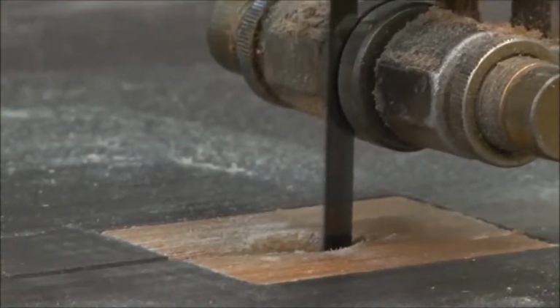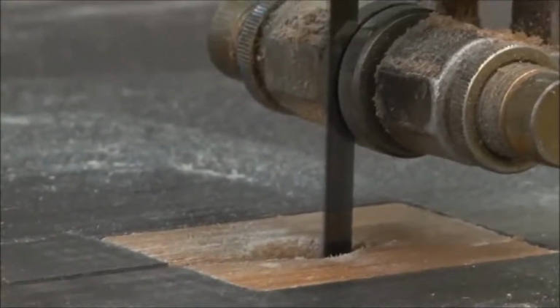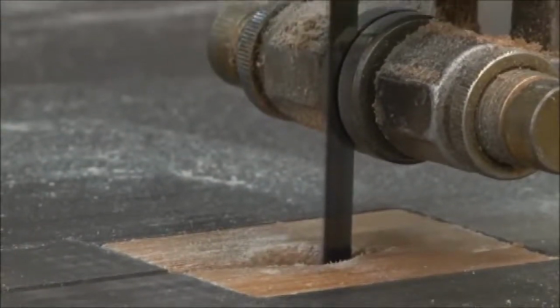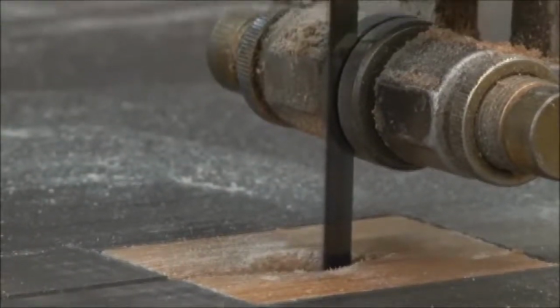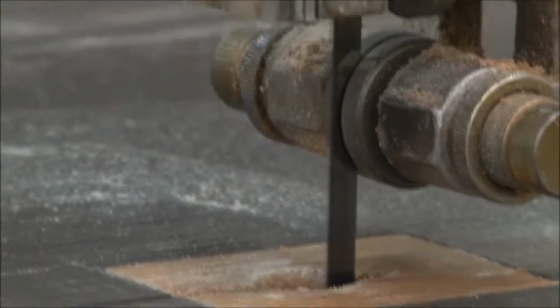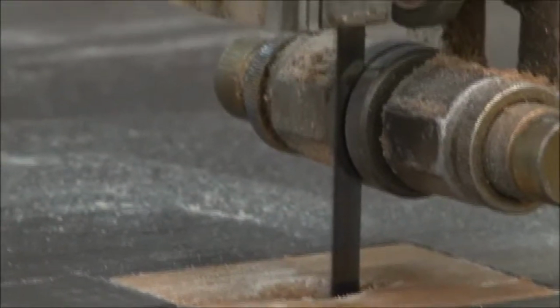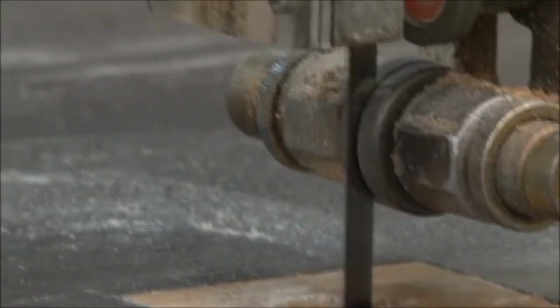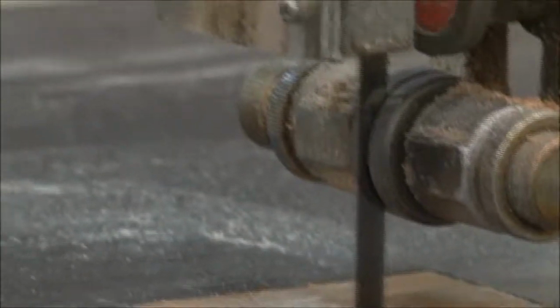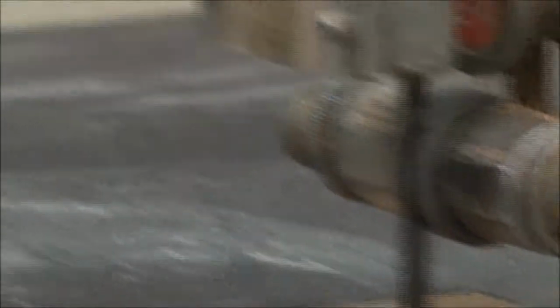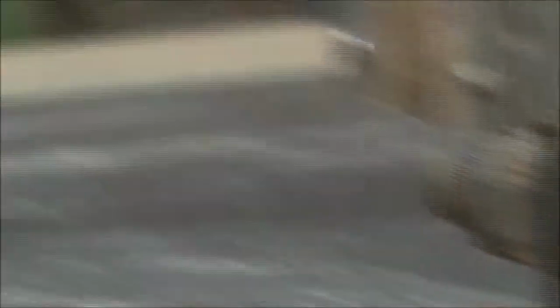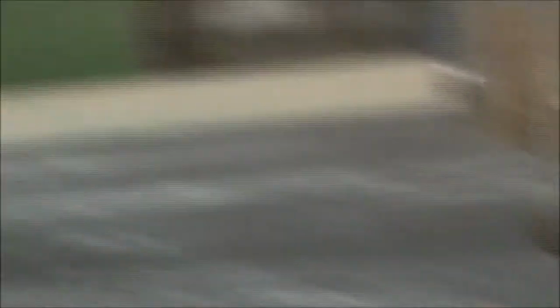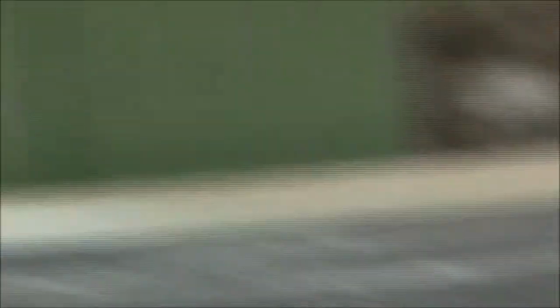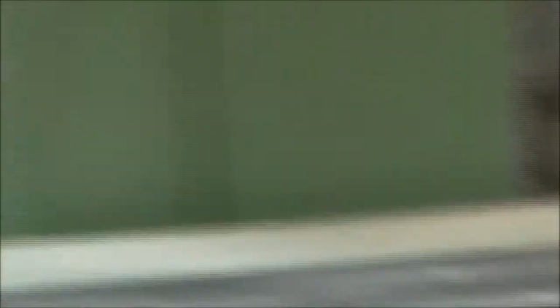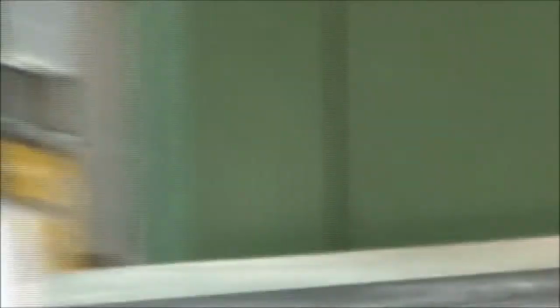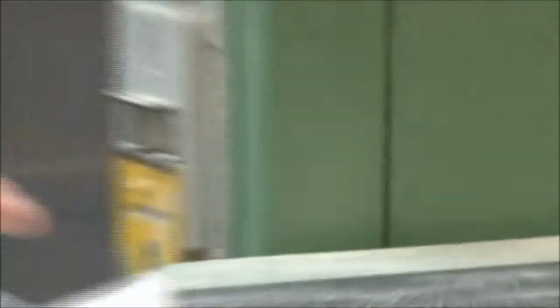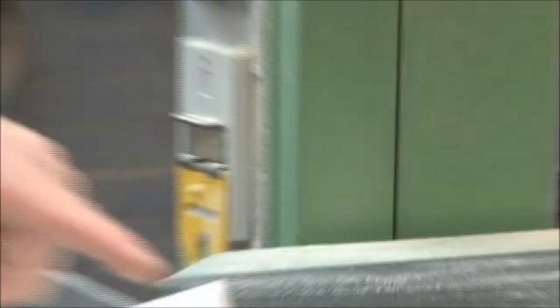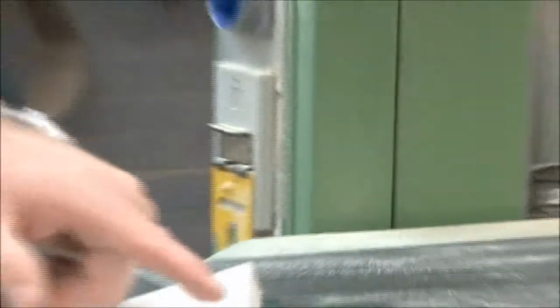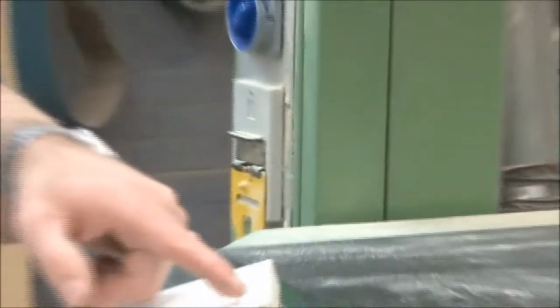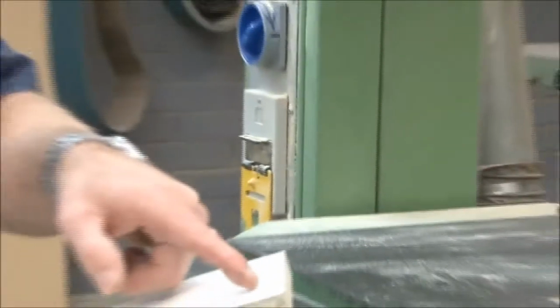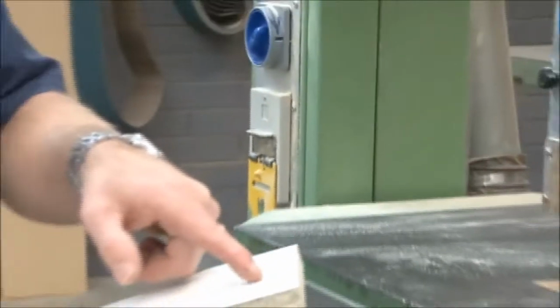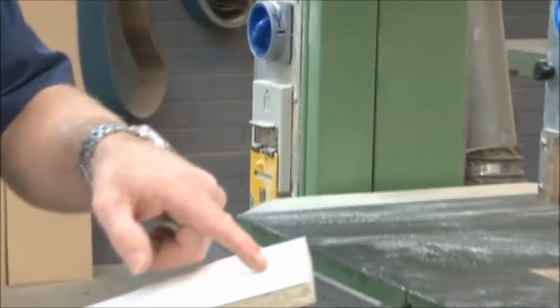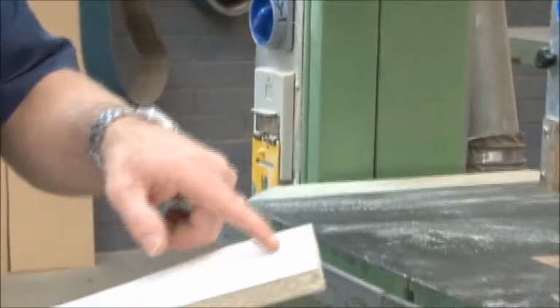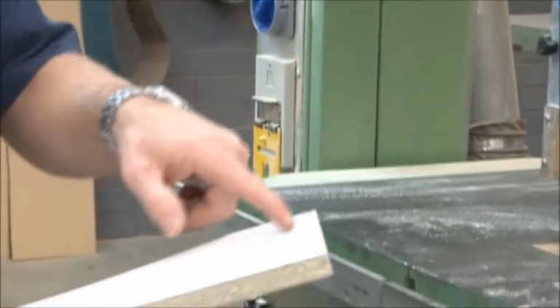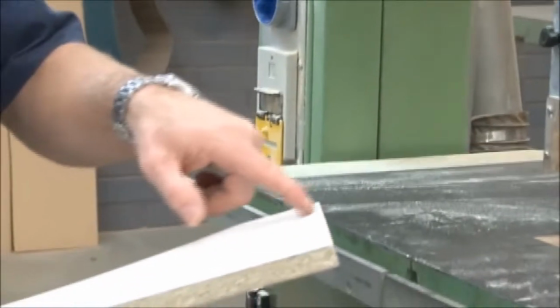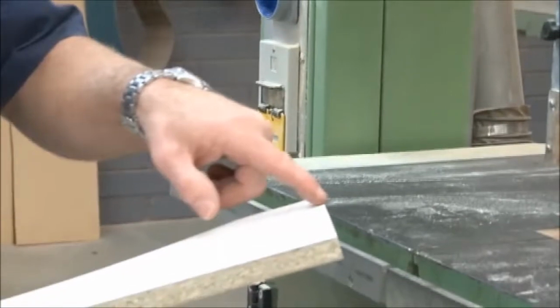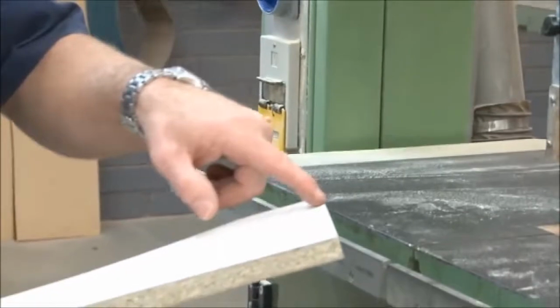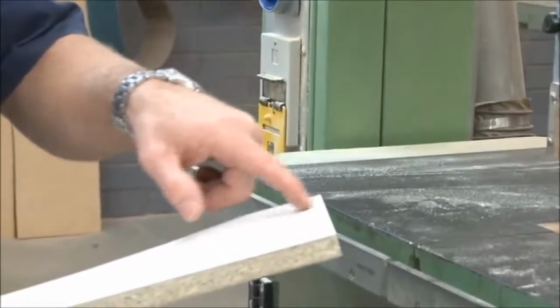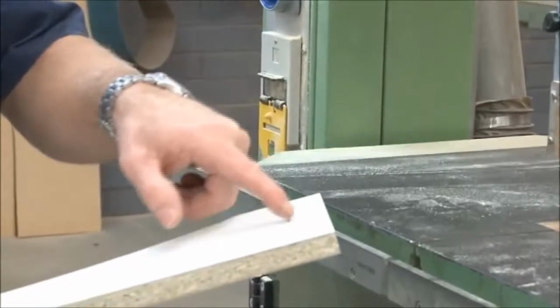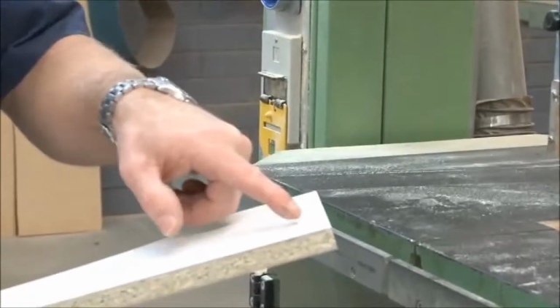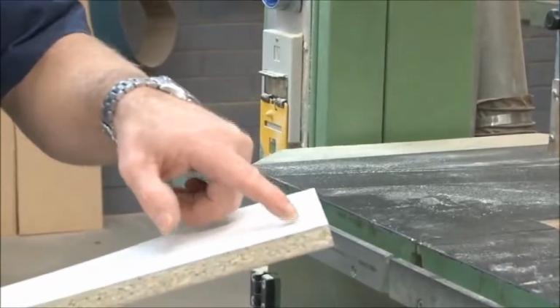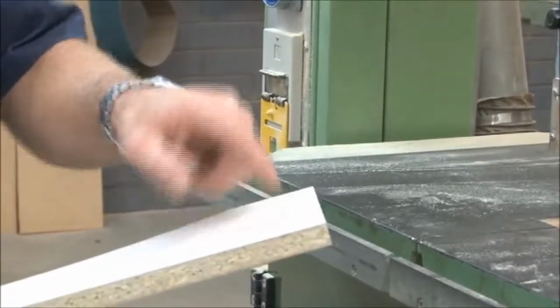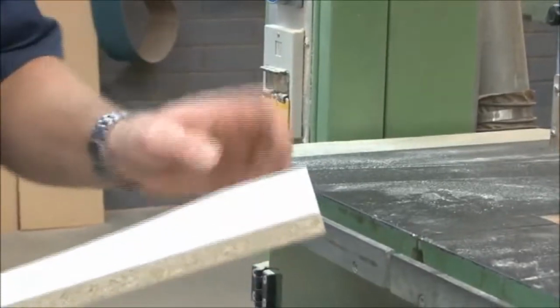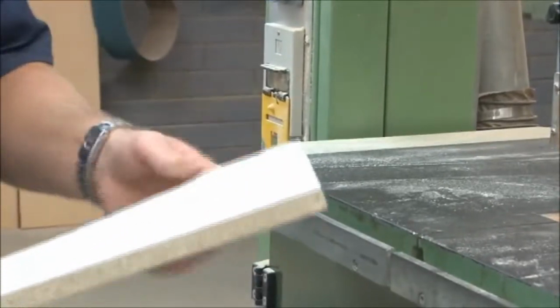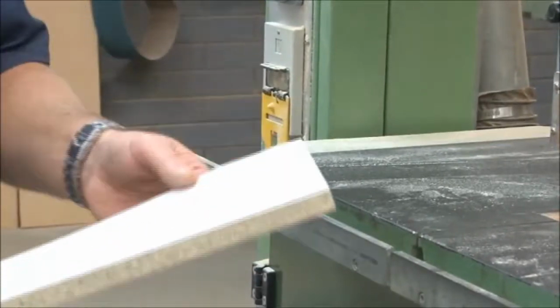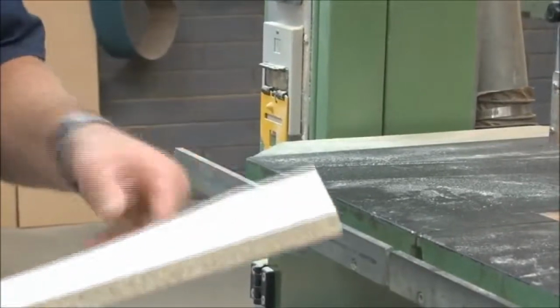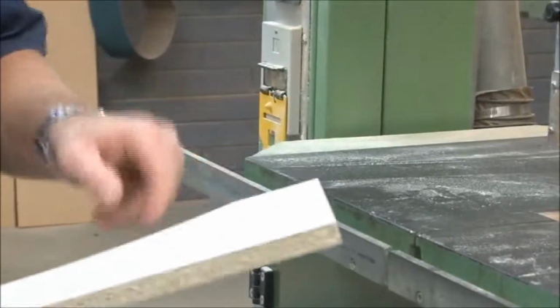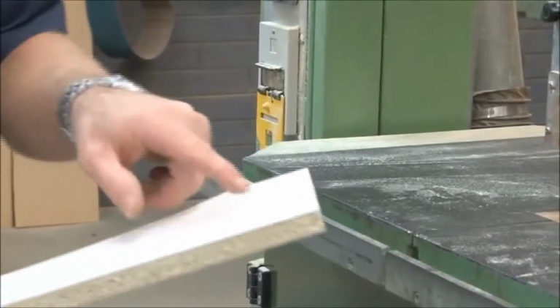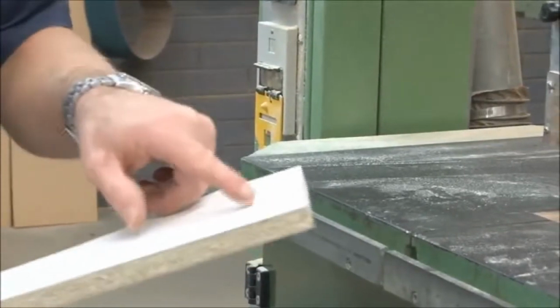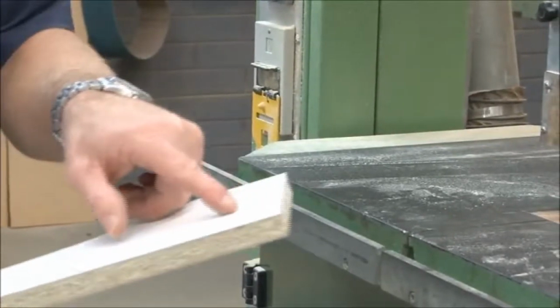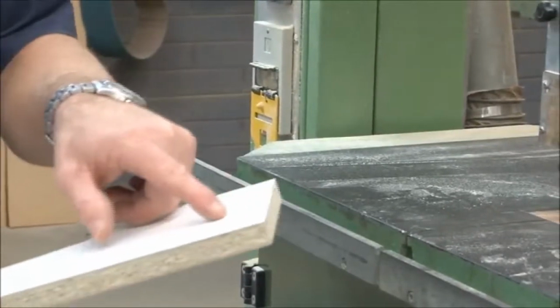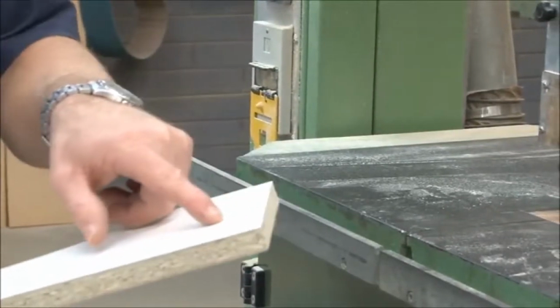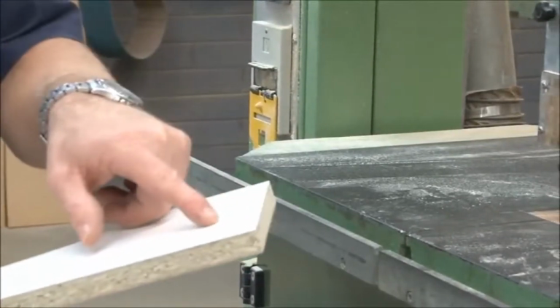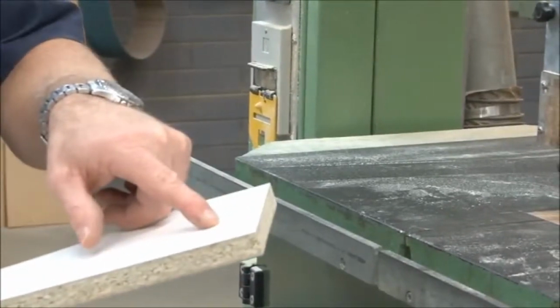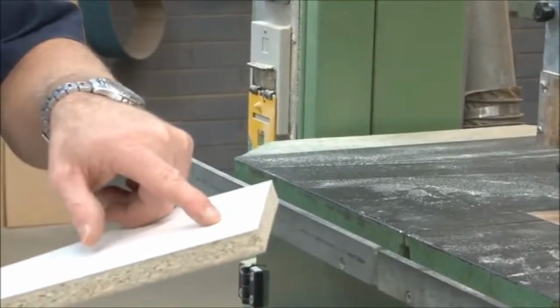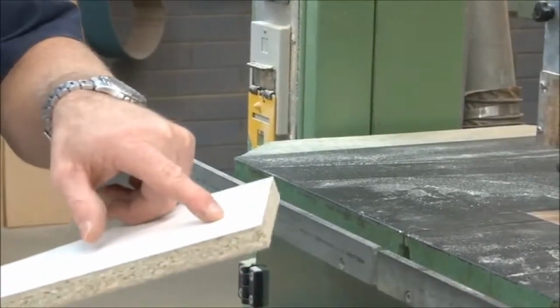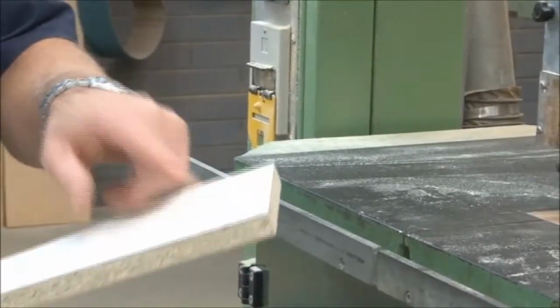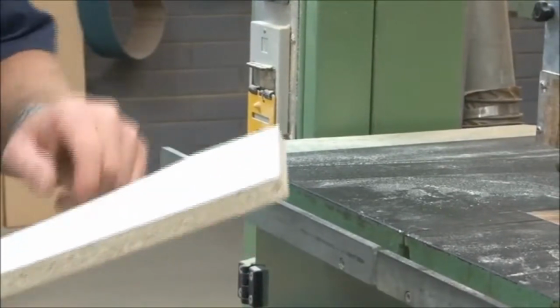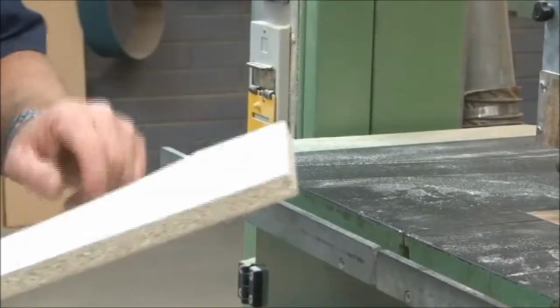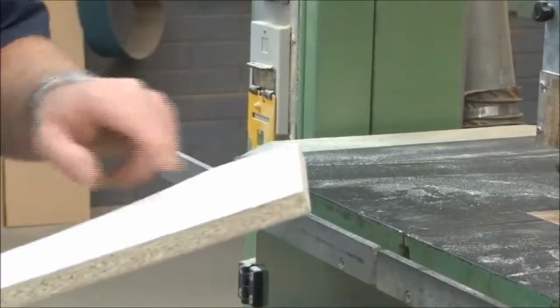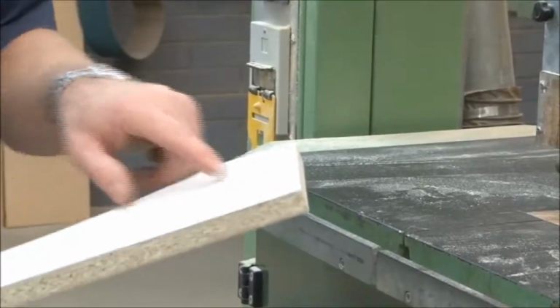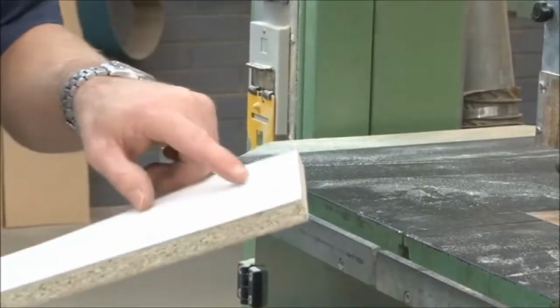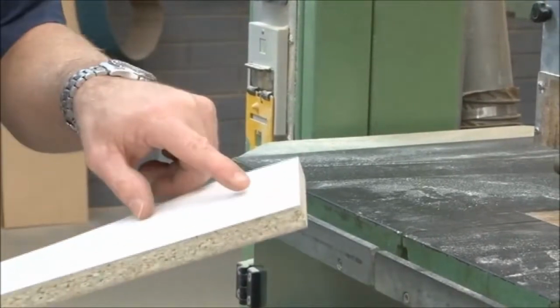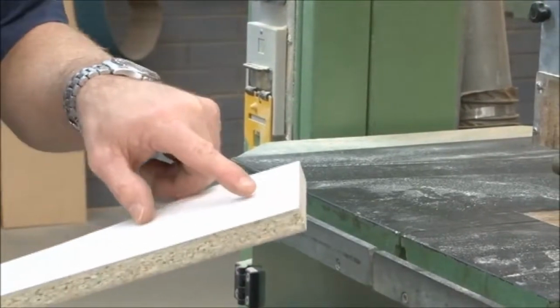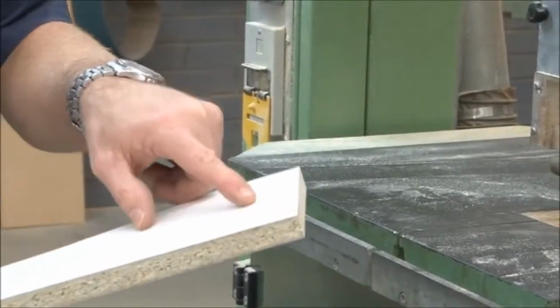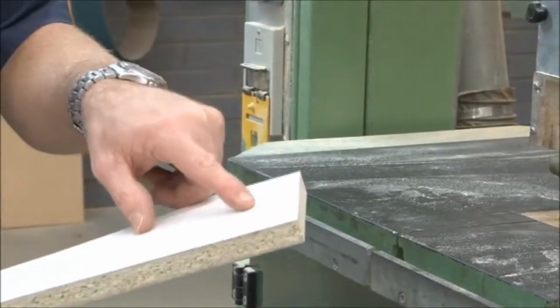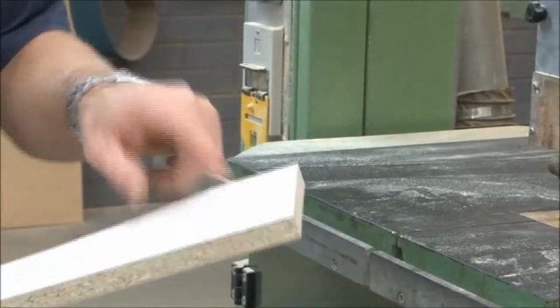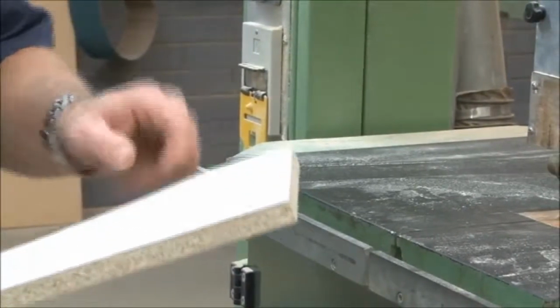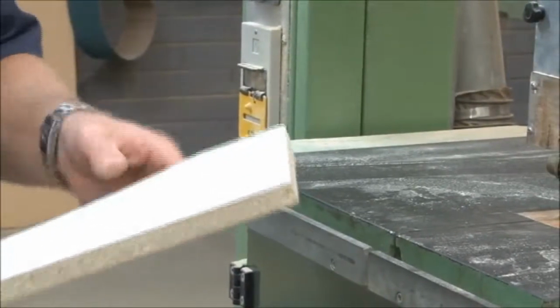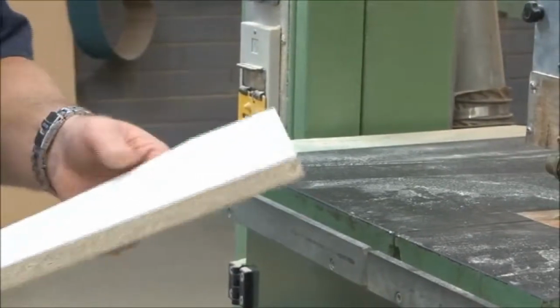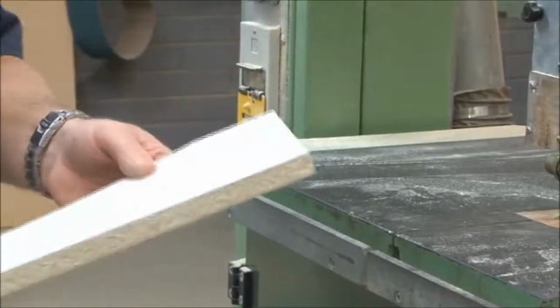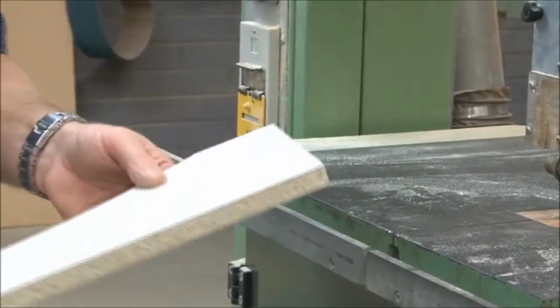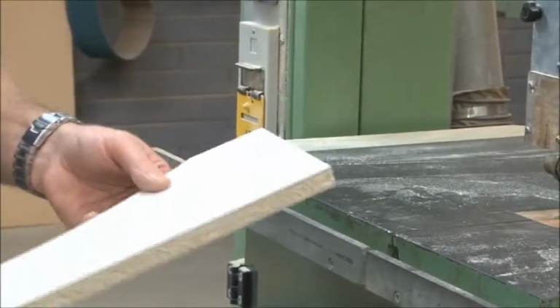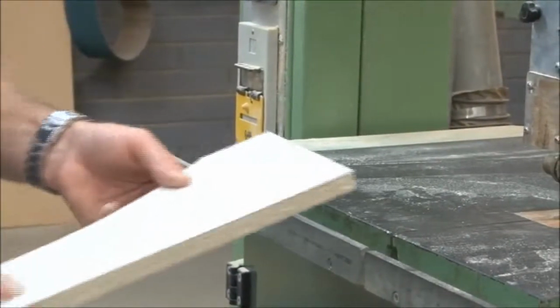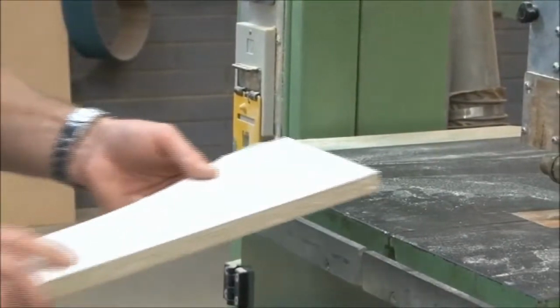Now that we've got our relief cuts, we'll now cut around the outside. We're going to put it on the outside of that there, just off the pencil line to ensure that we've still got the pencil line showing.